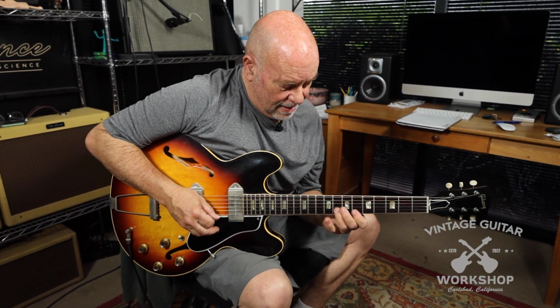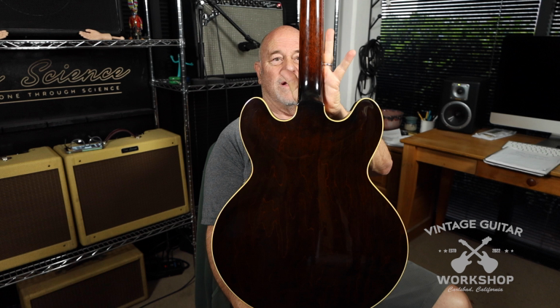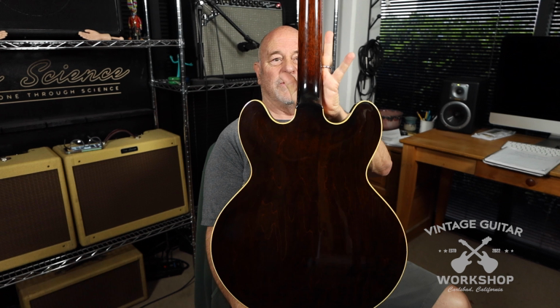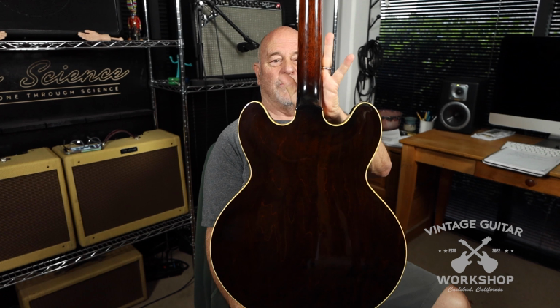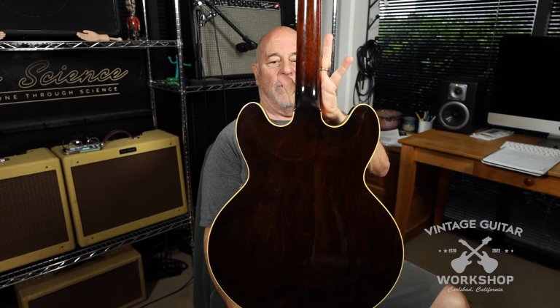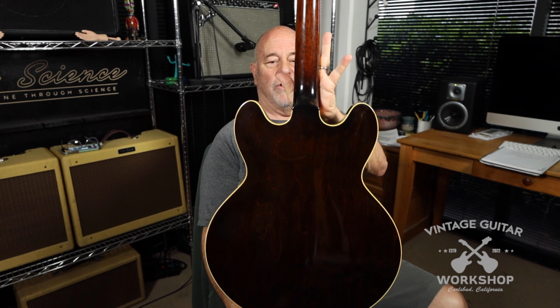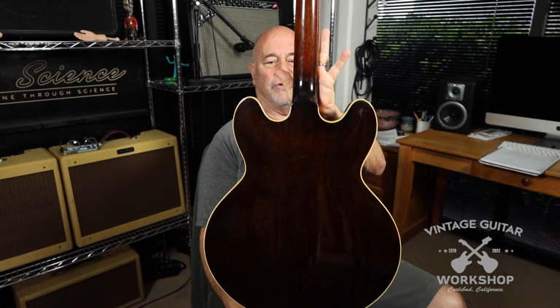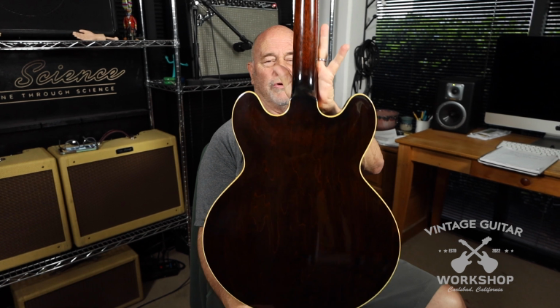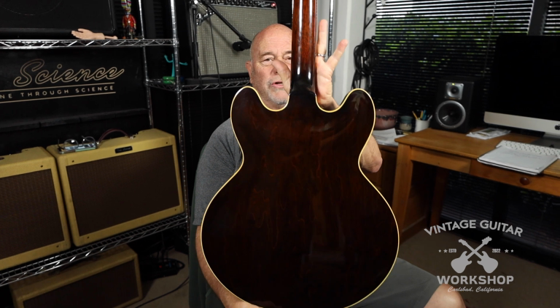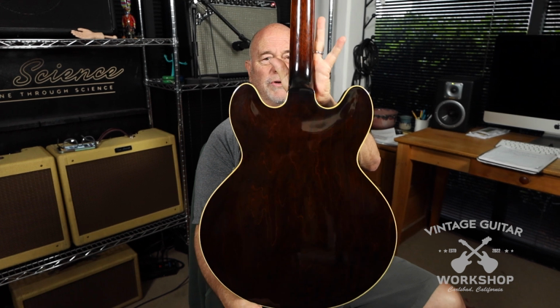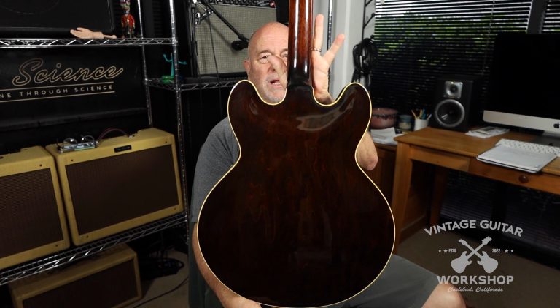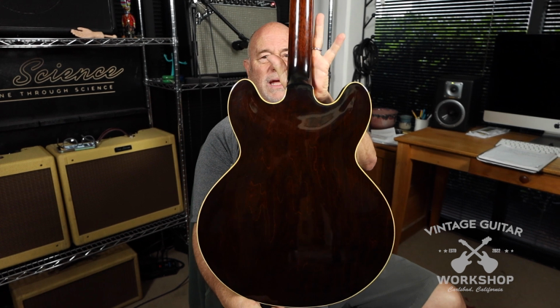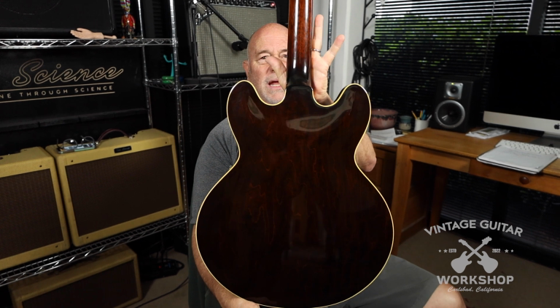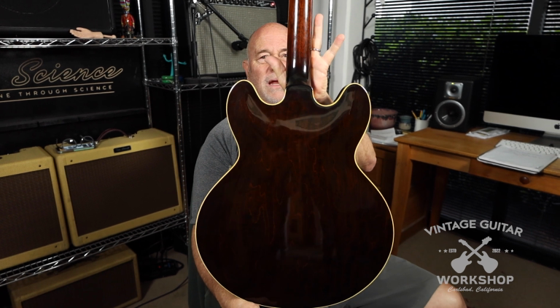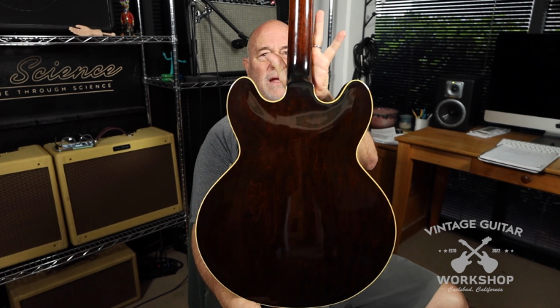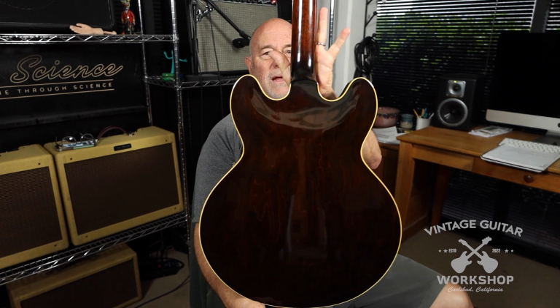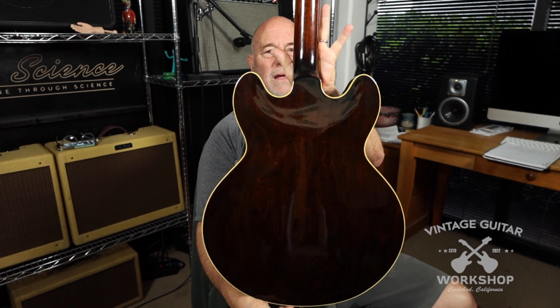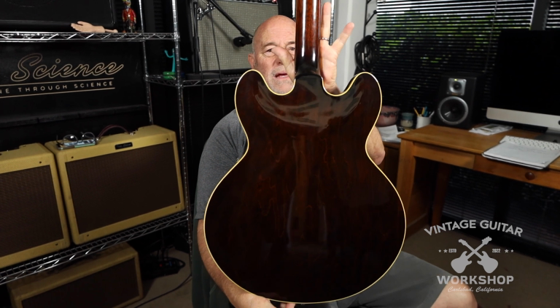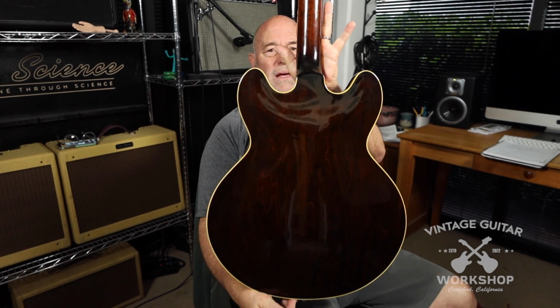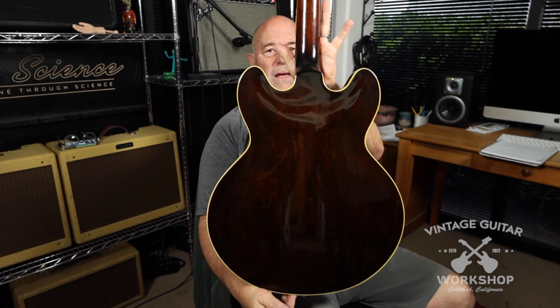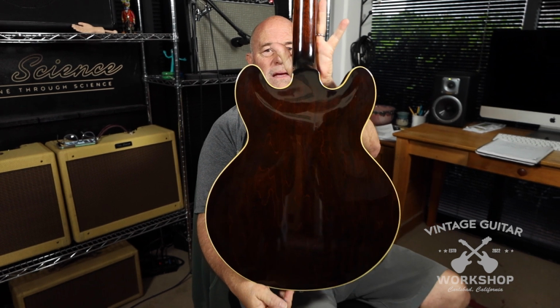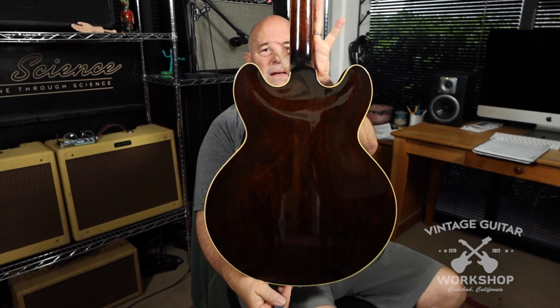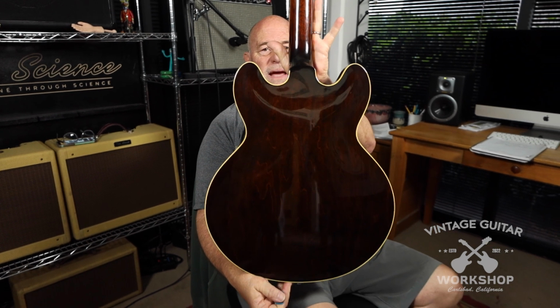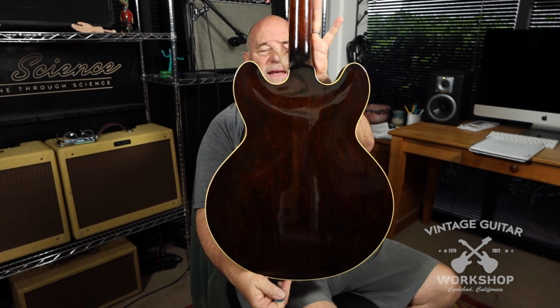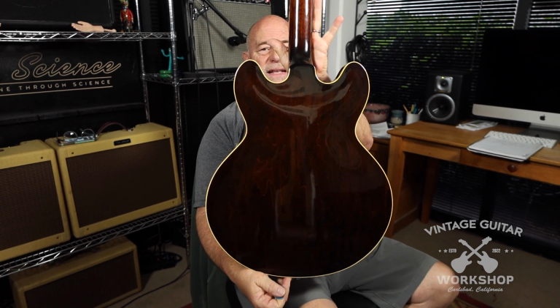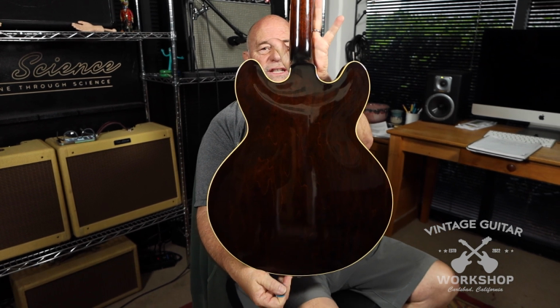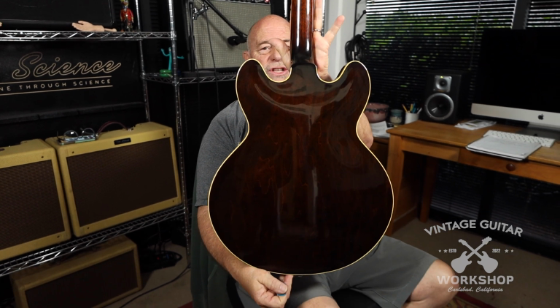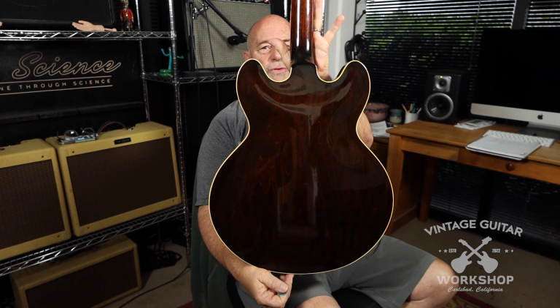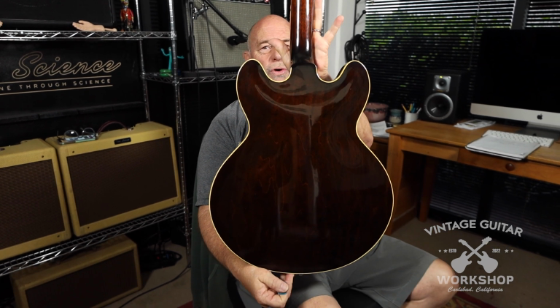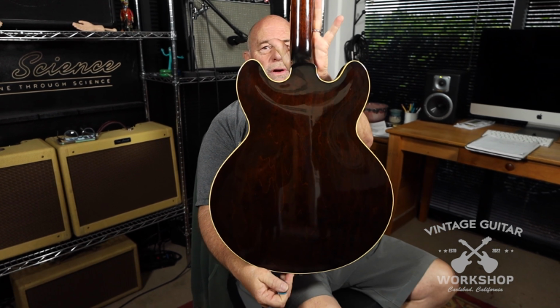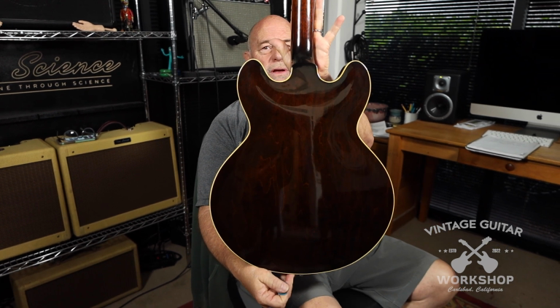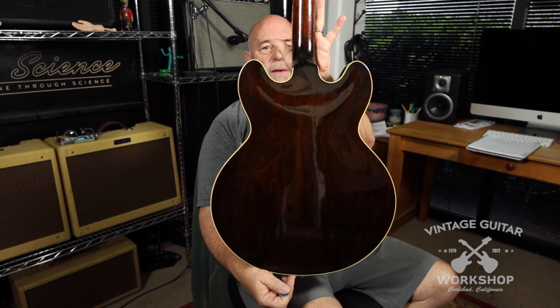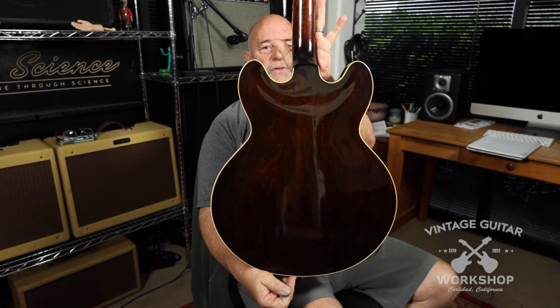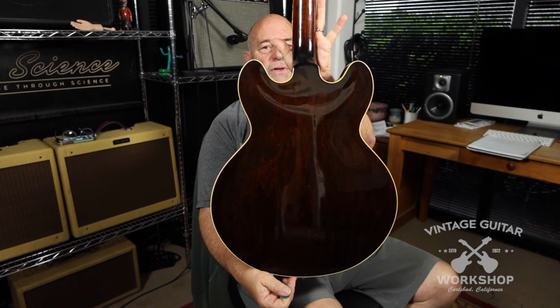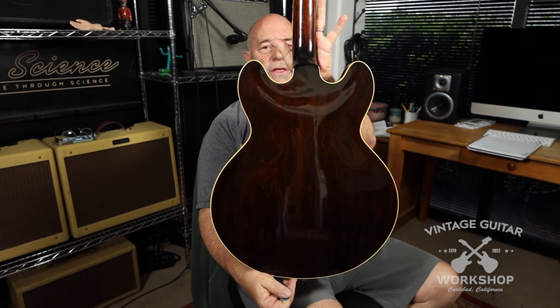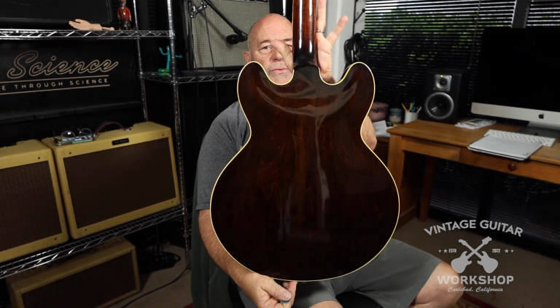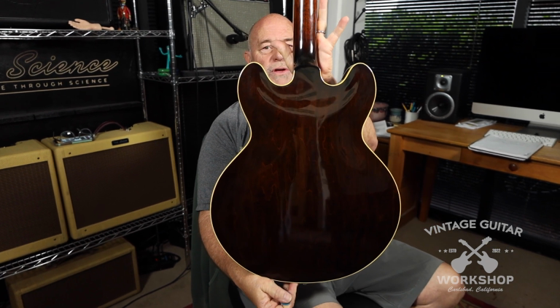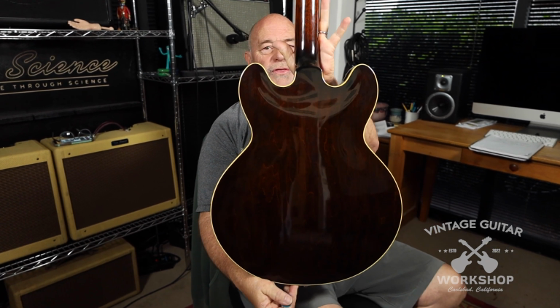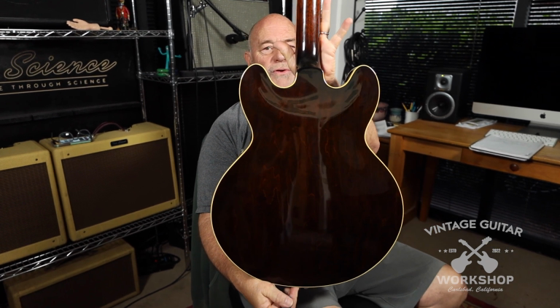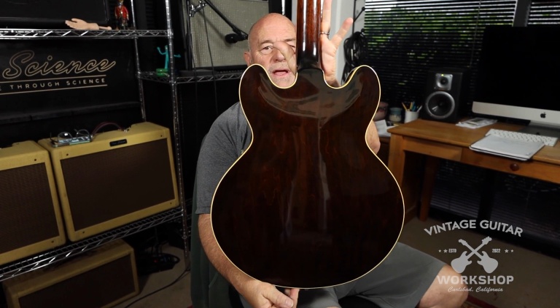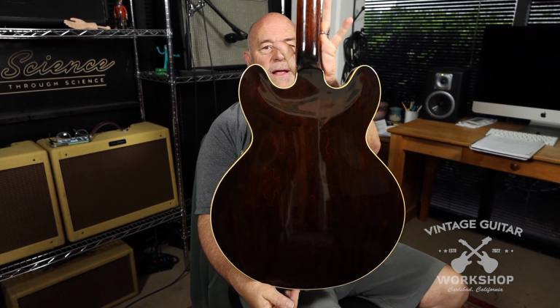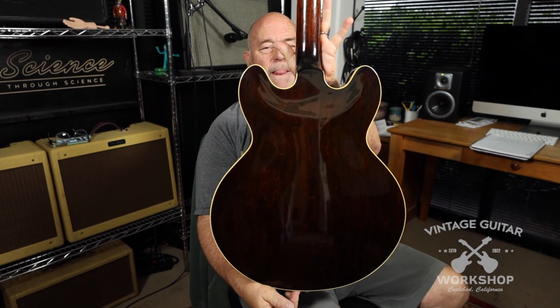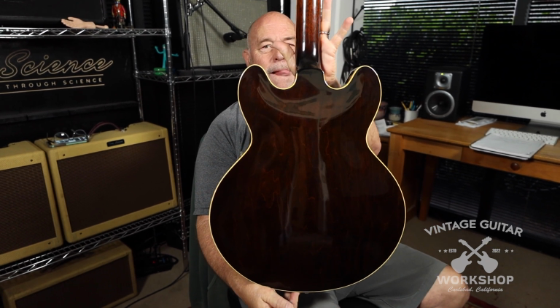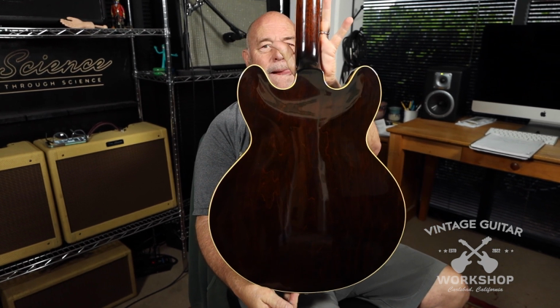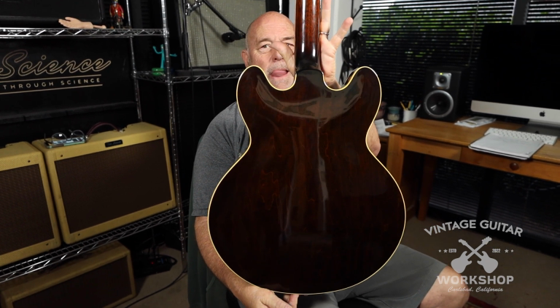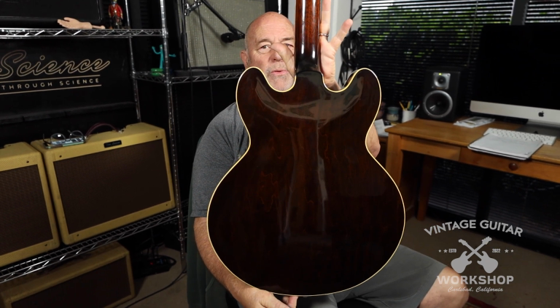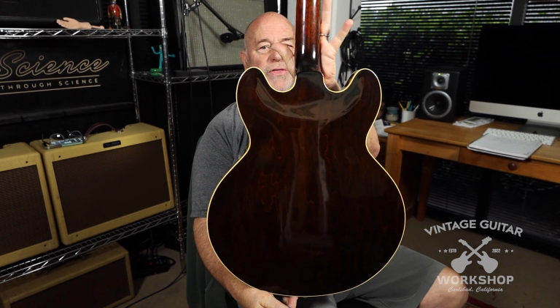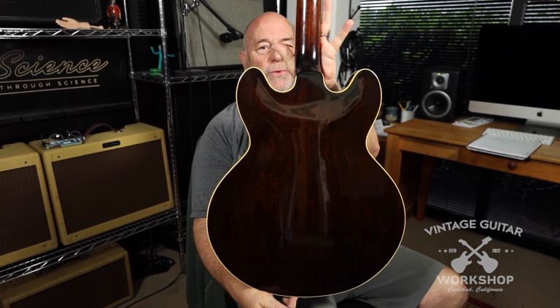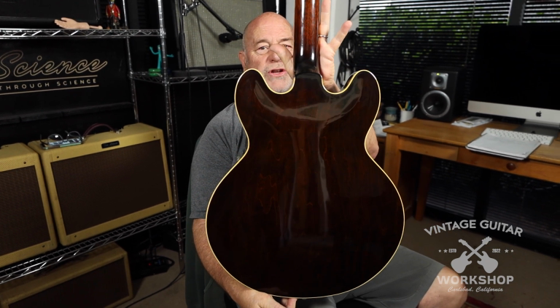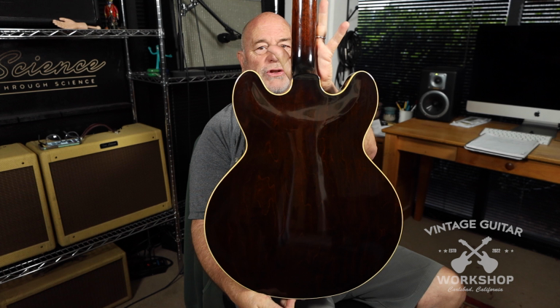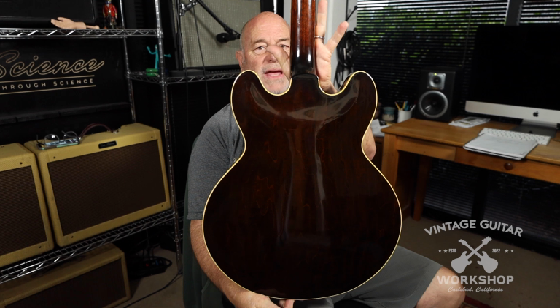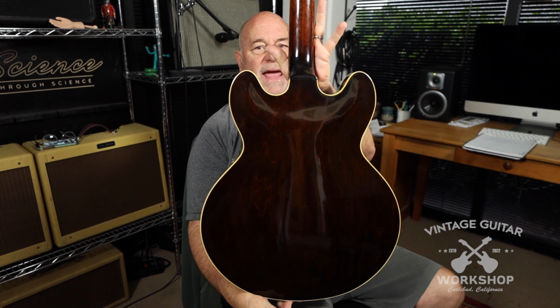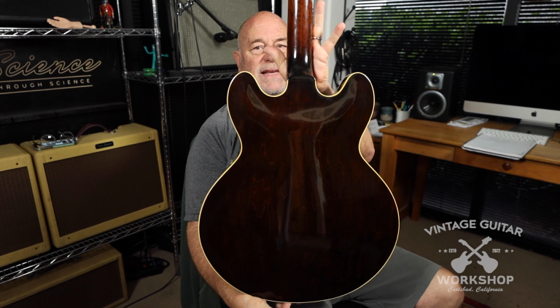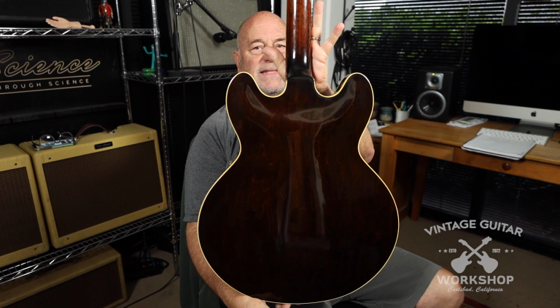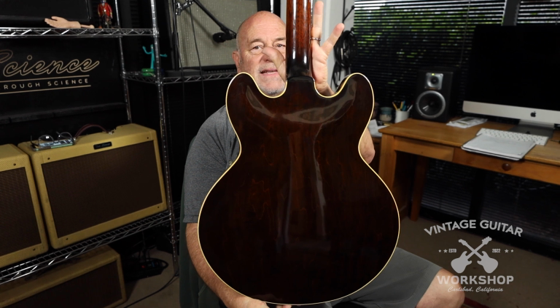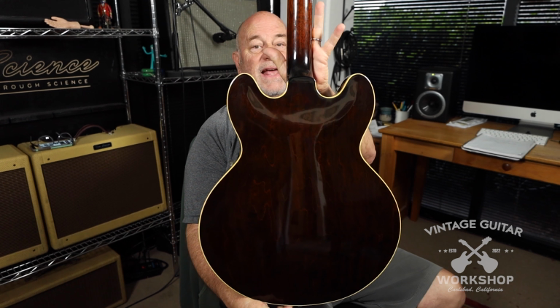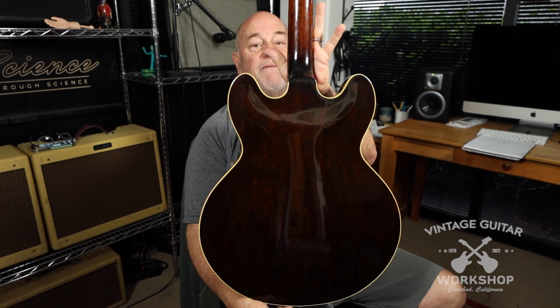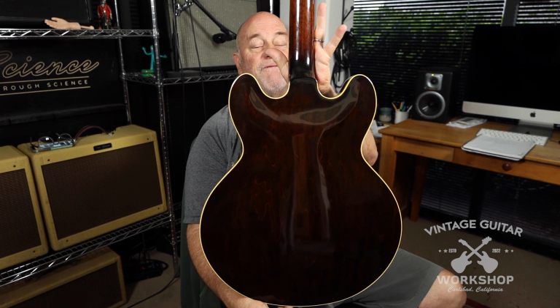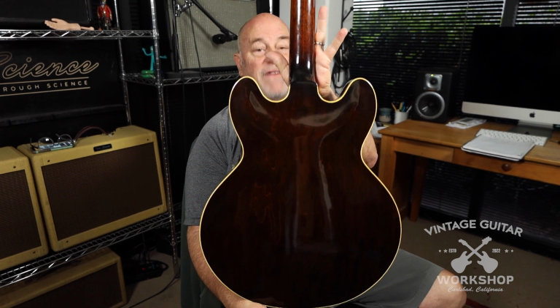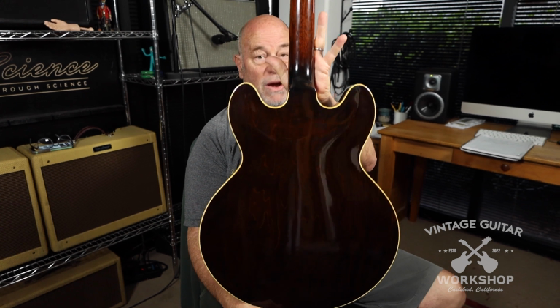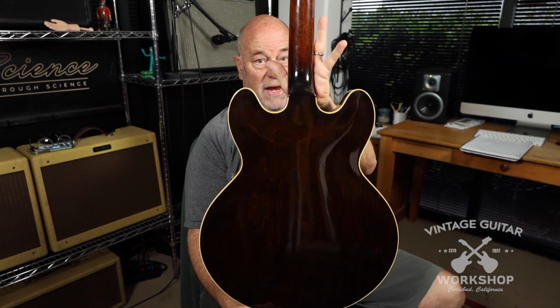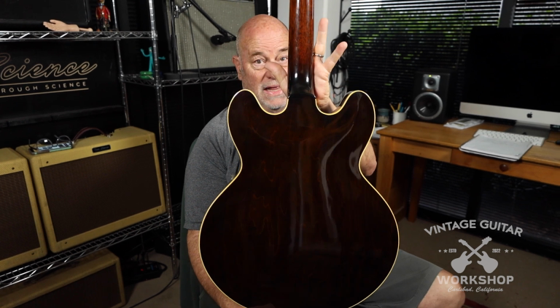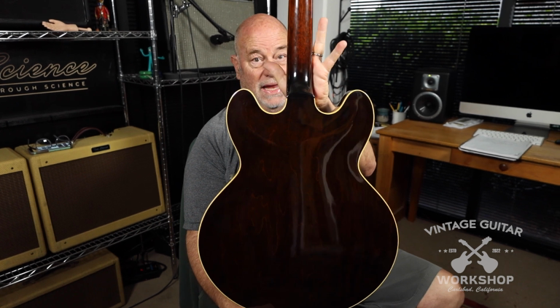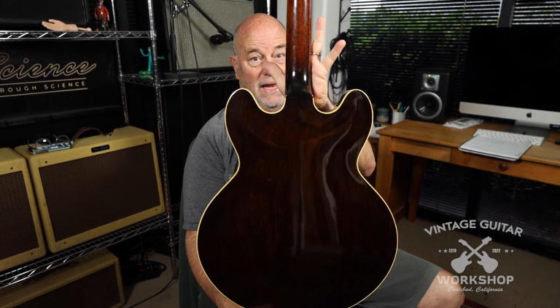Ultra, ultra clean. 1964 Gibson 330, with the original case, very clean.